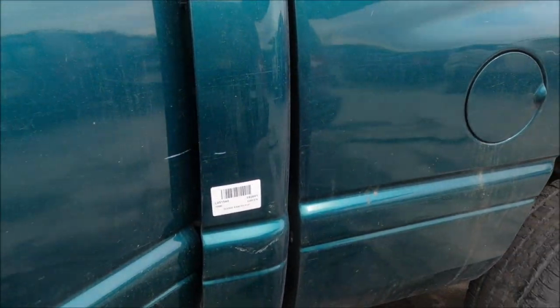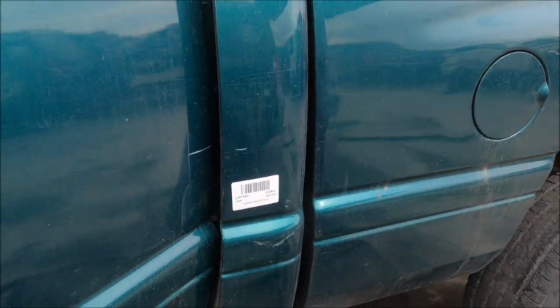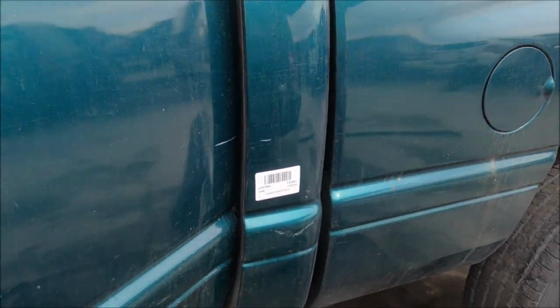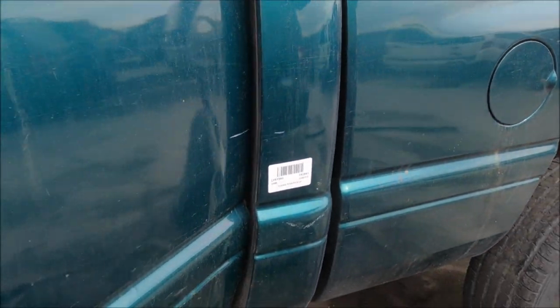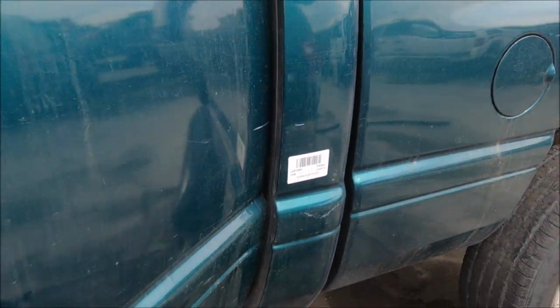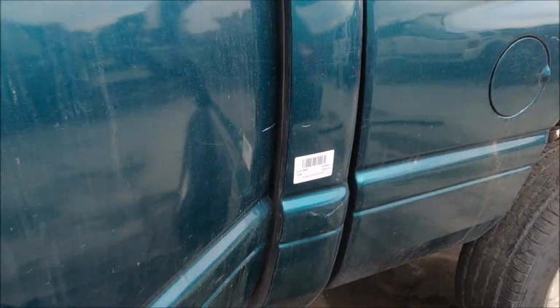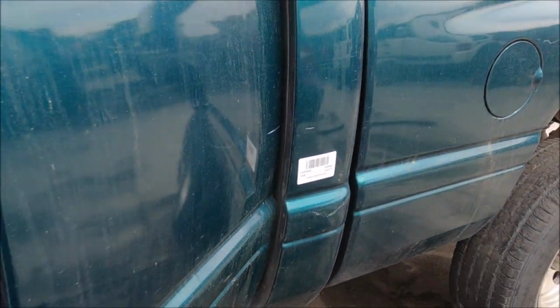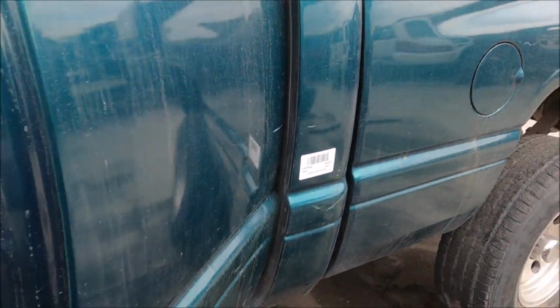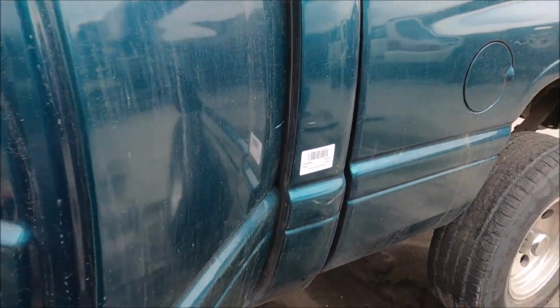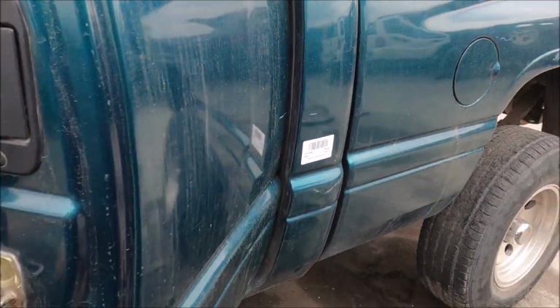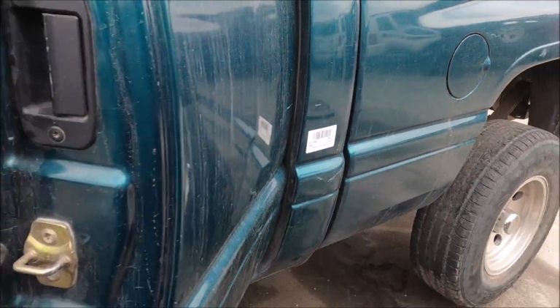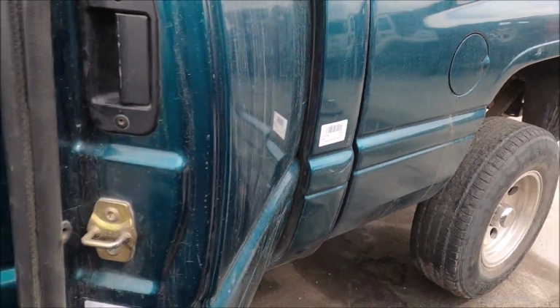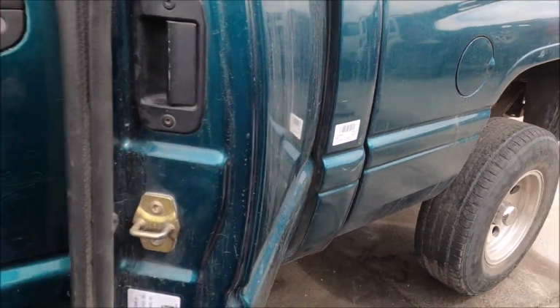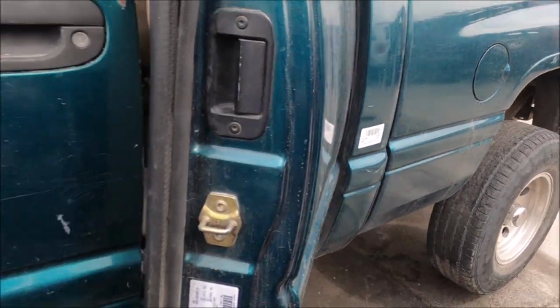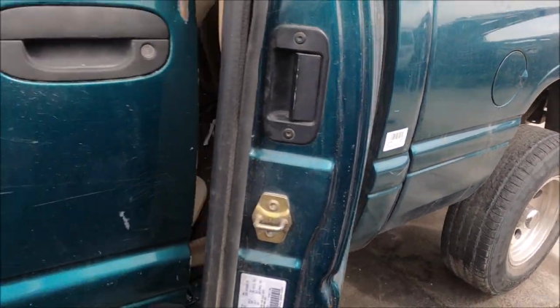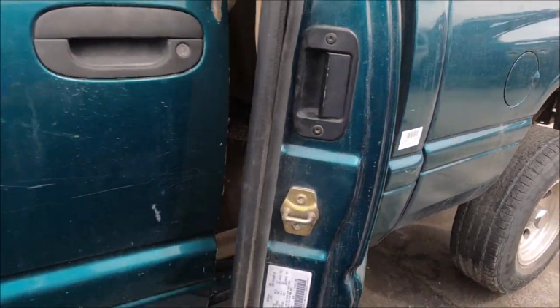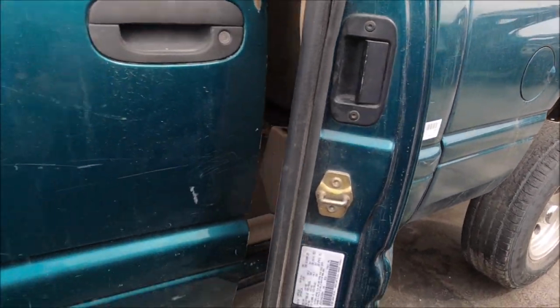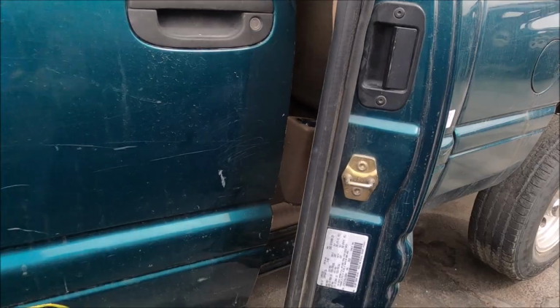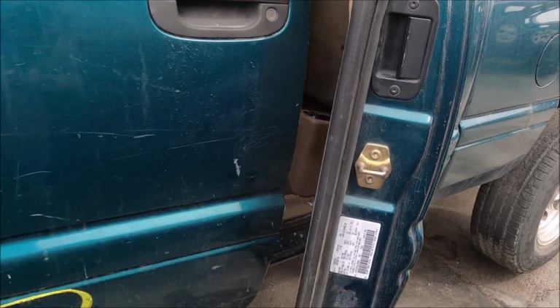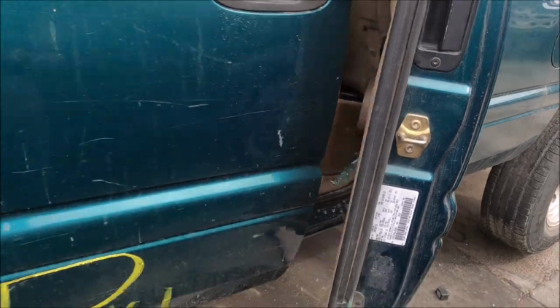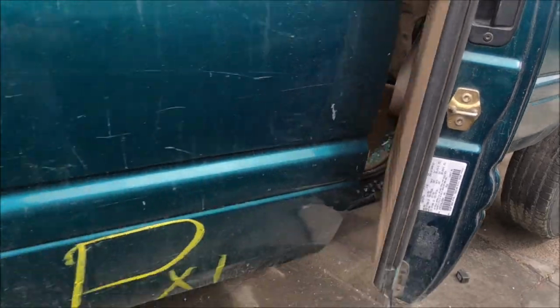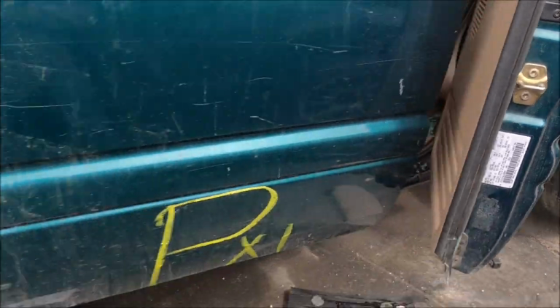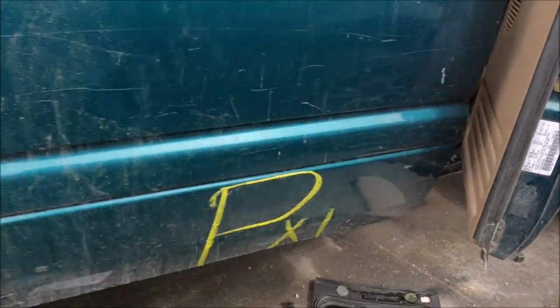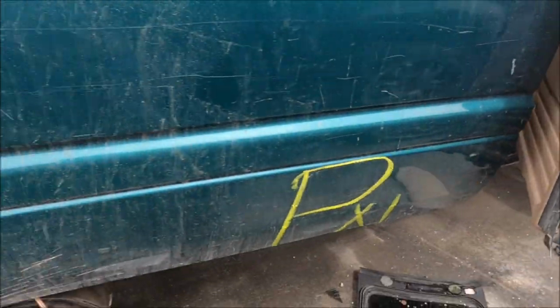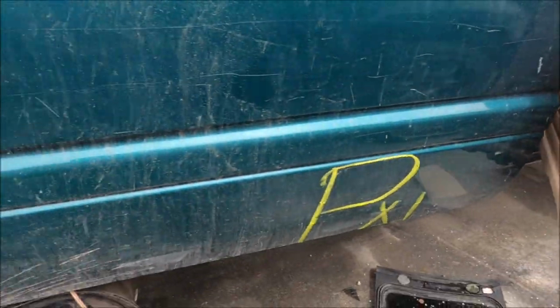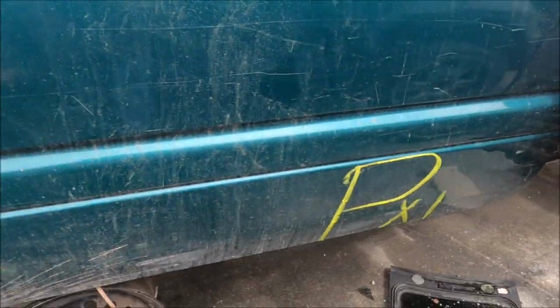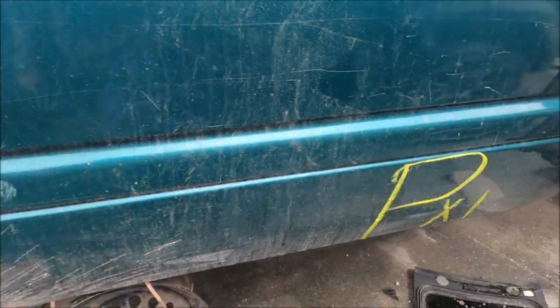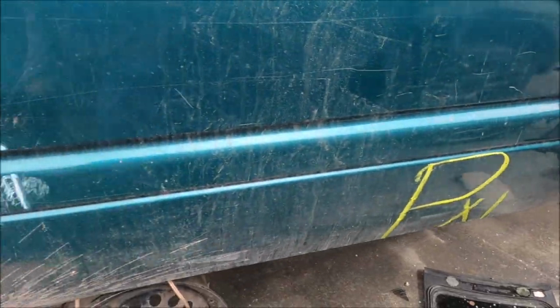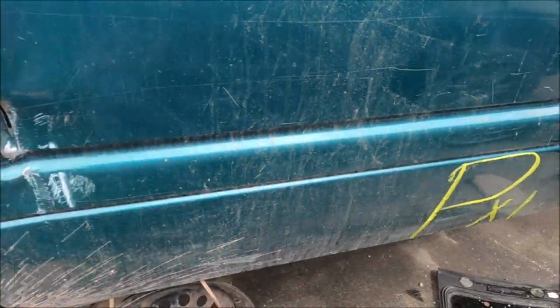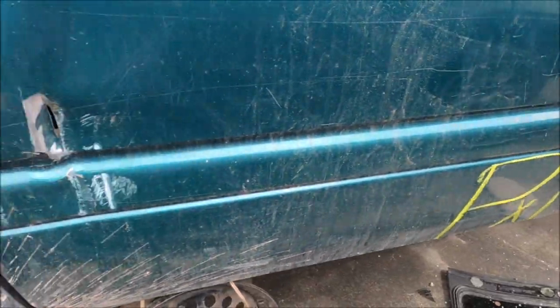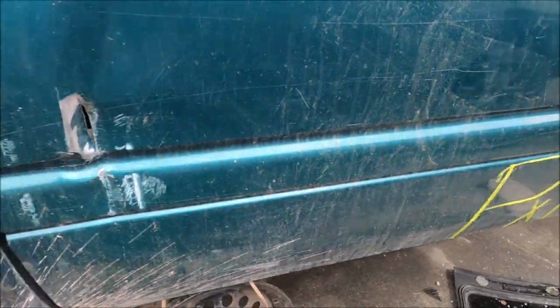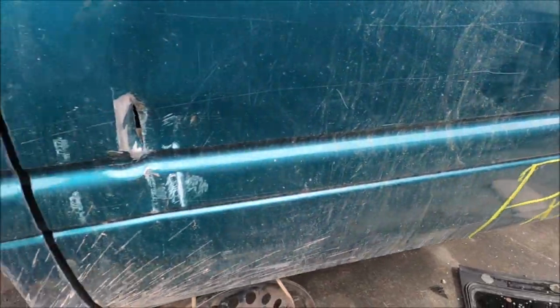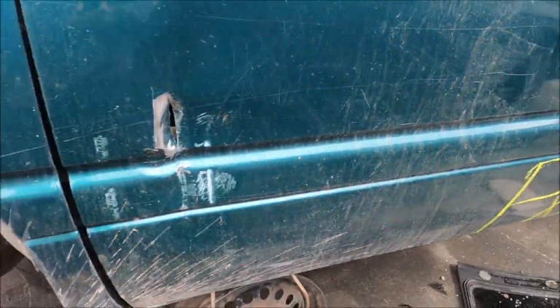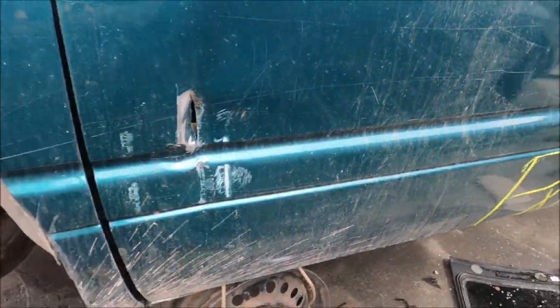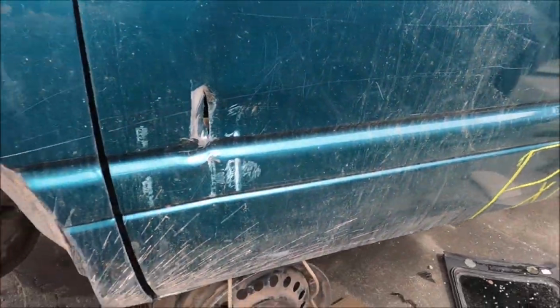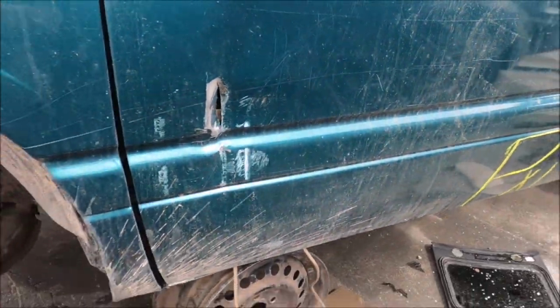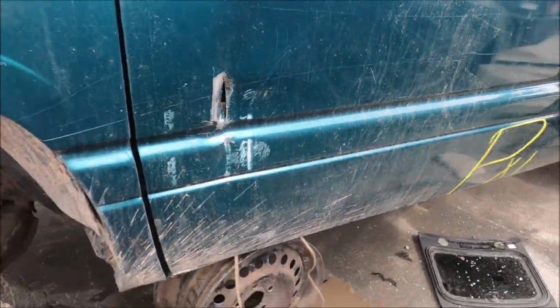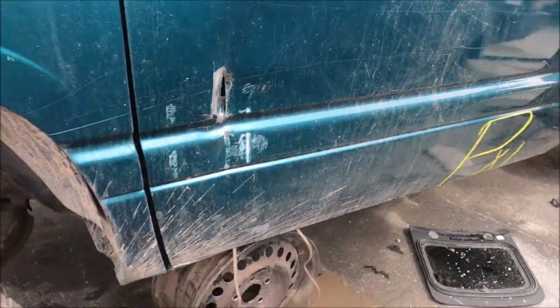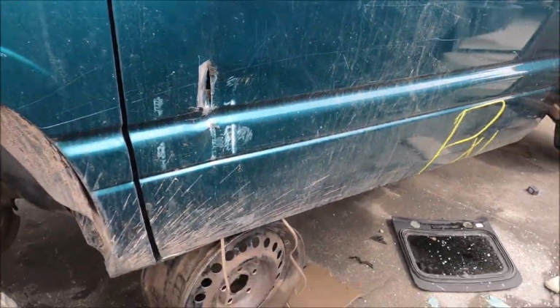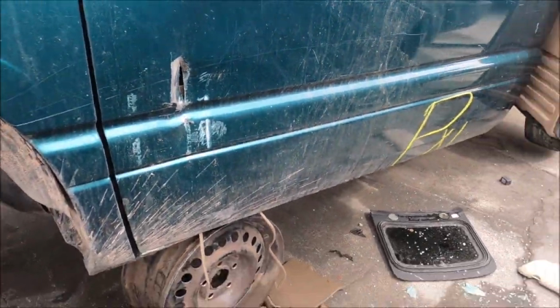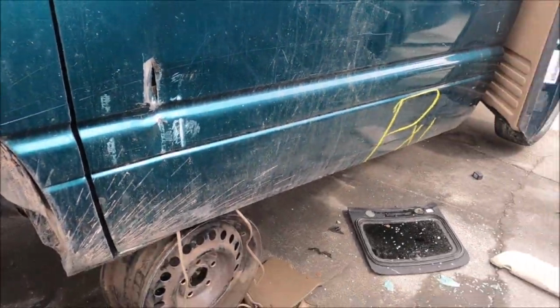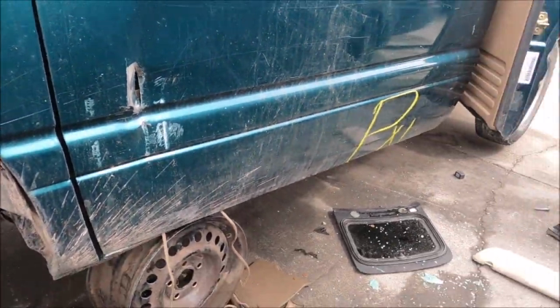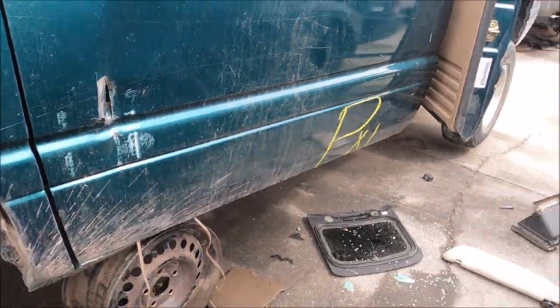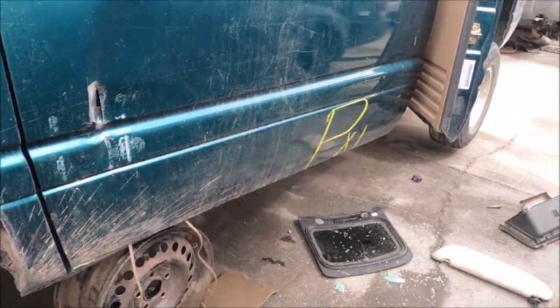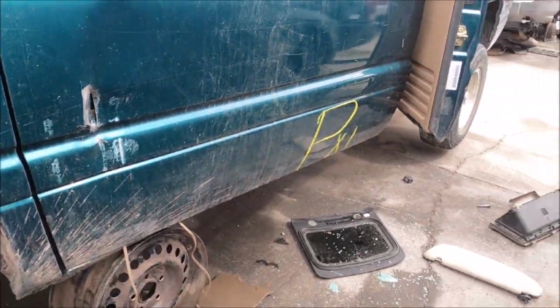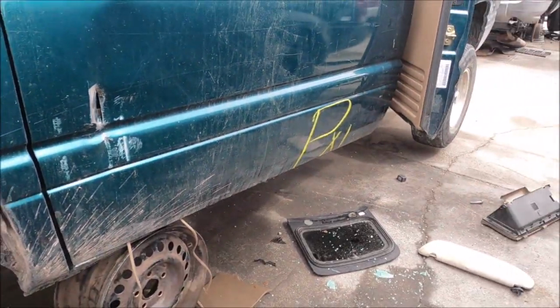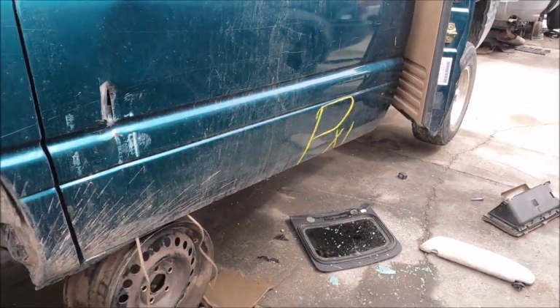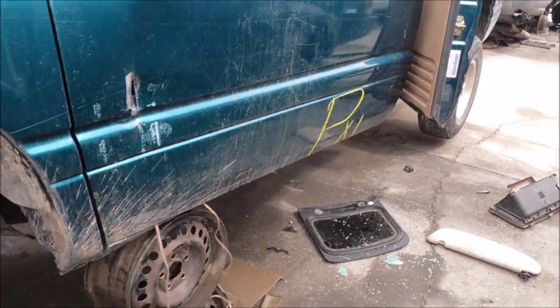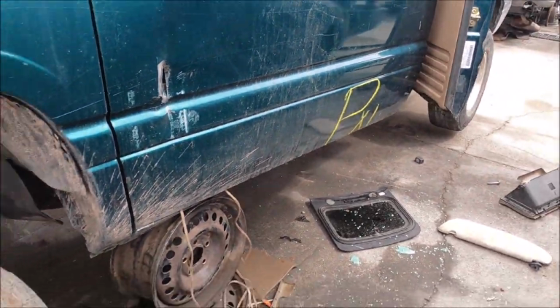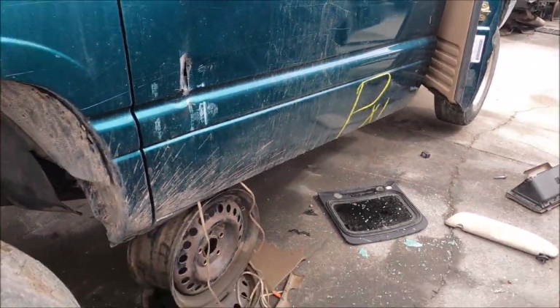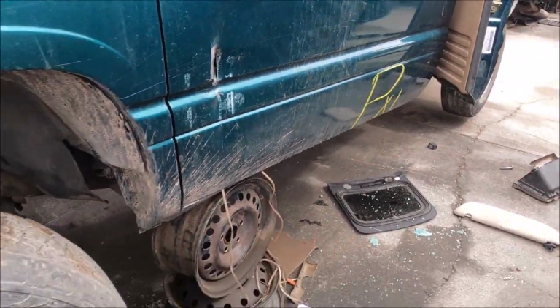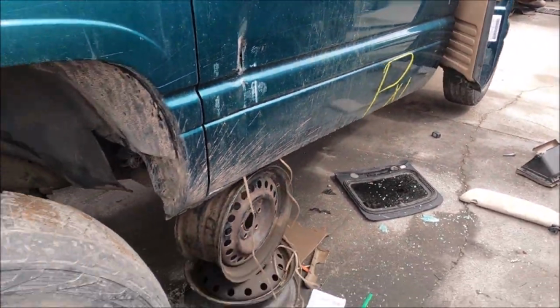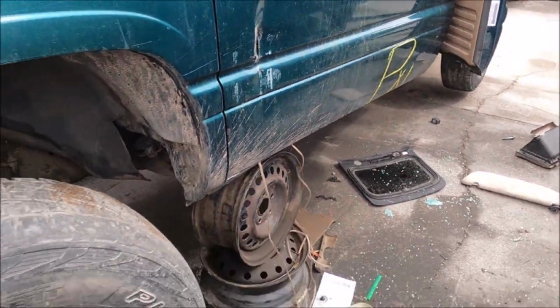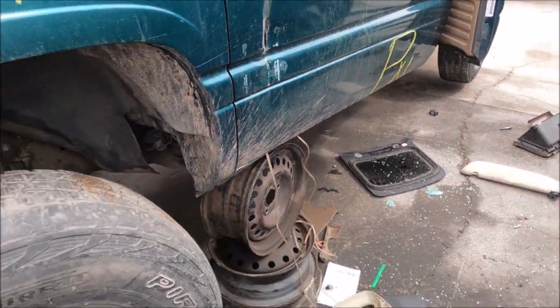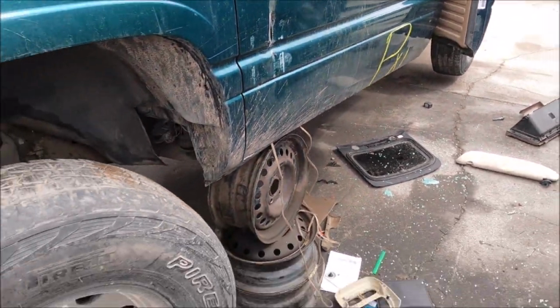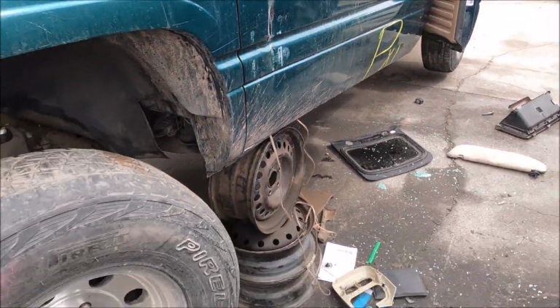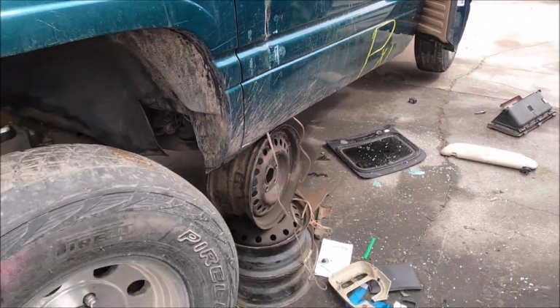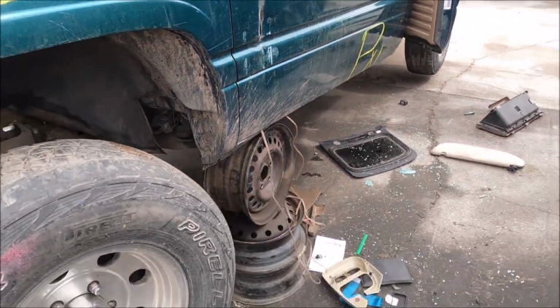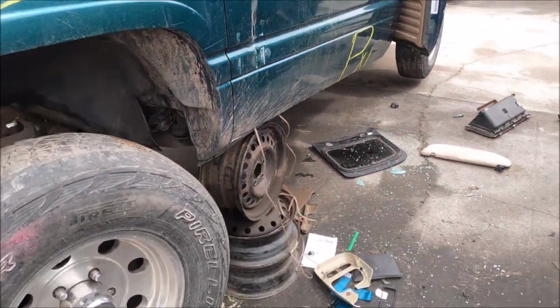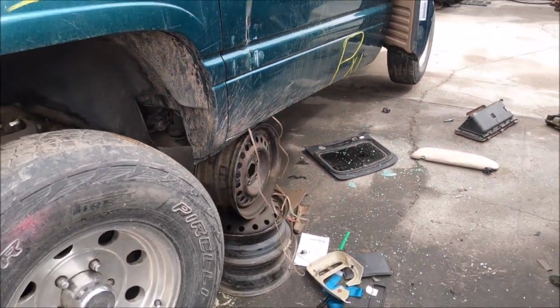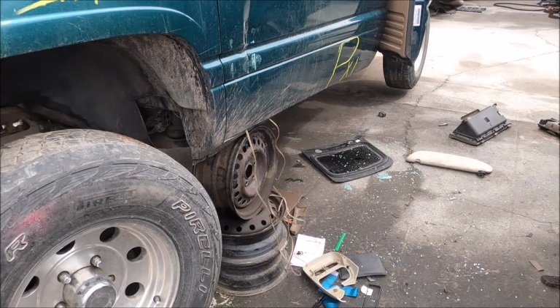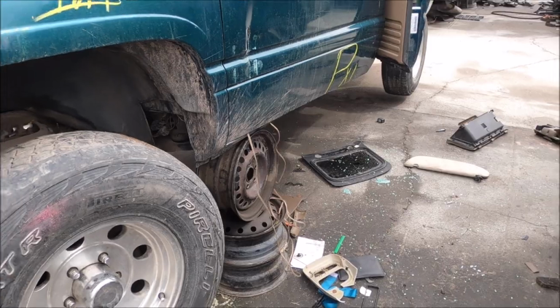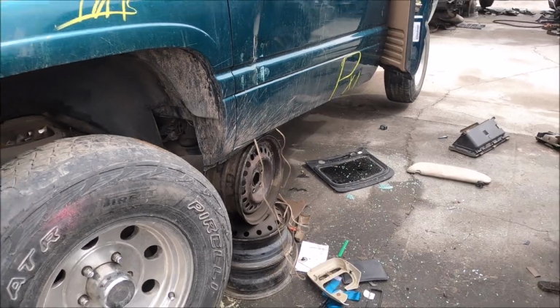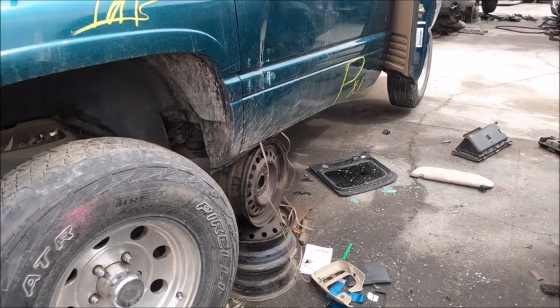There's a '98 Dodge Ram — not a speck of rust on it.